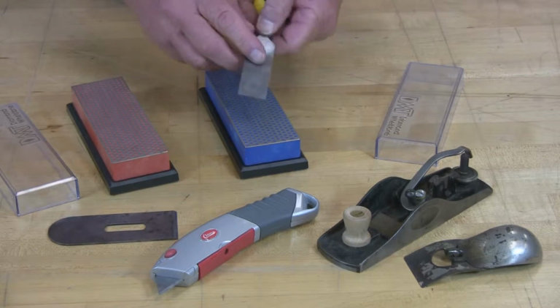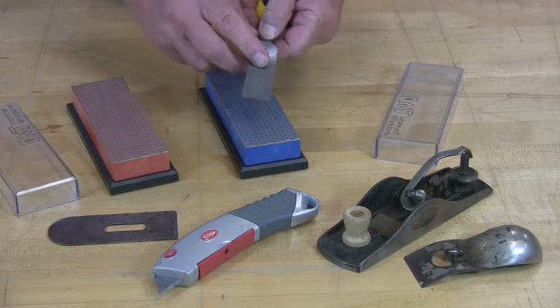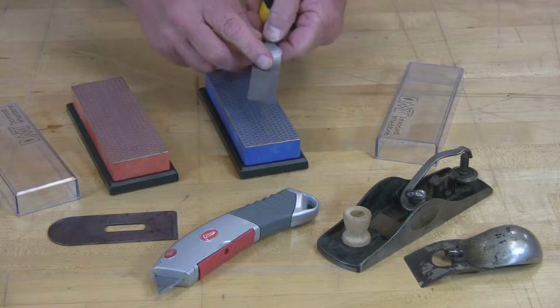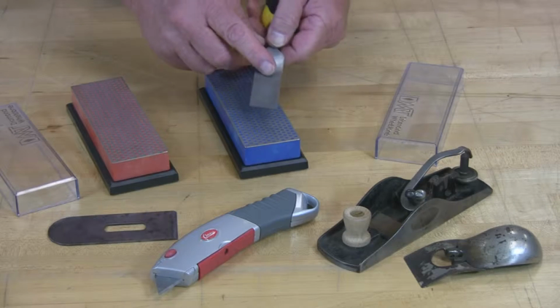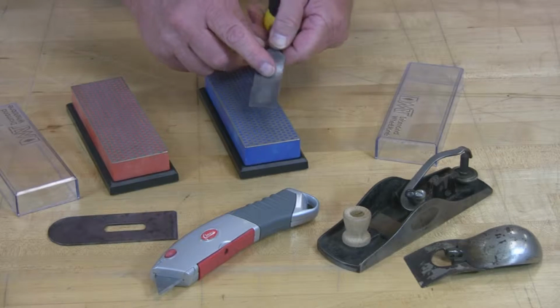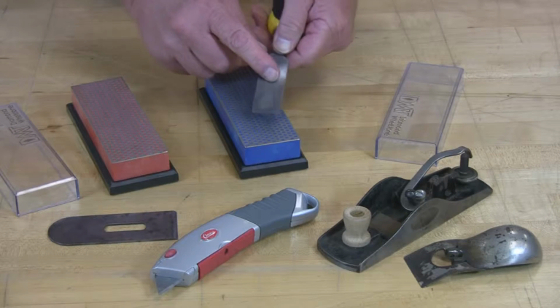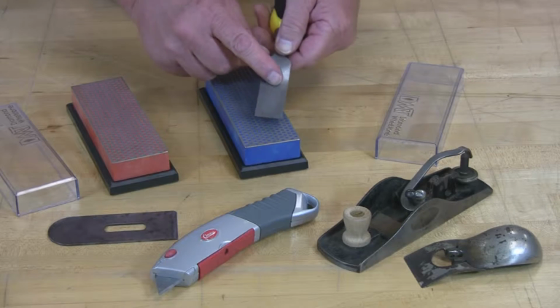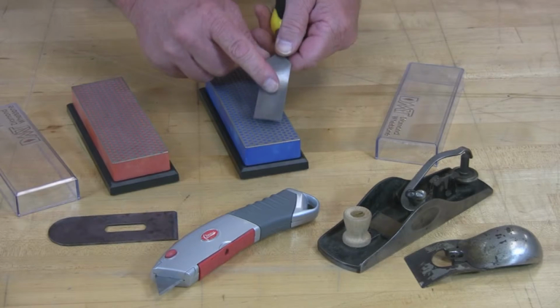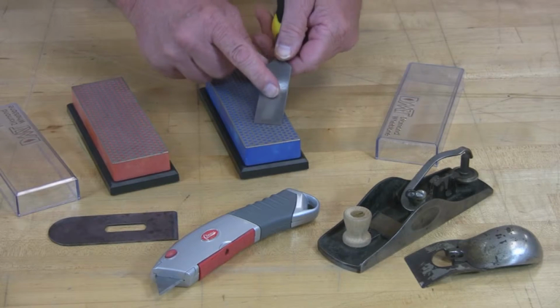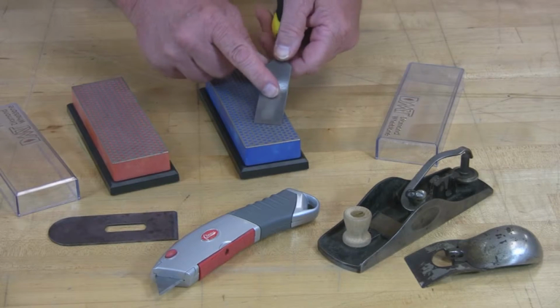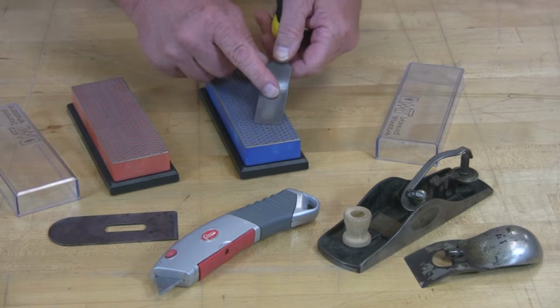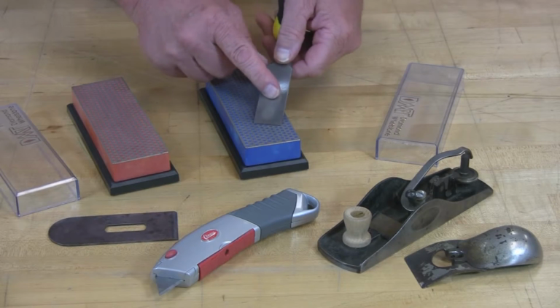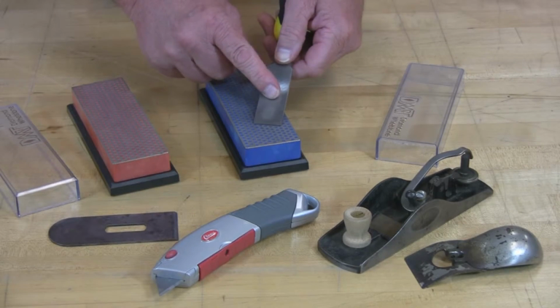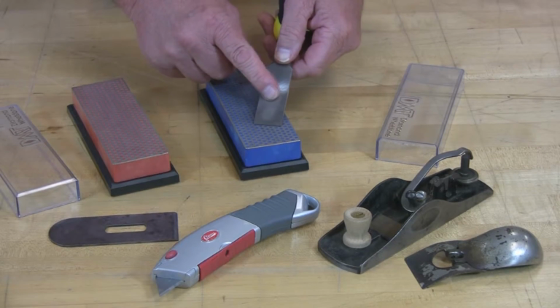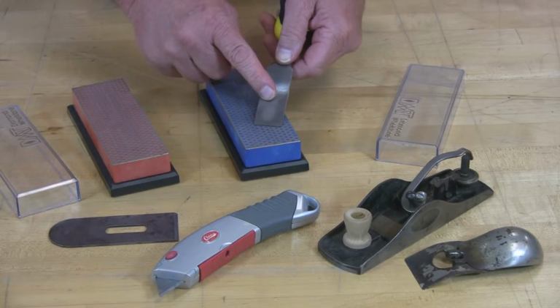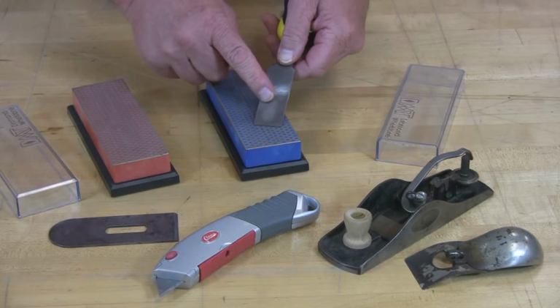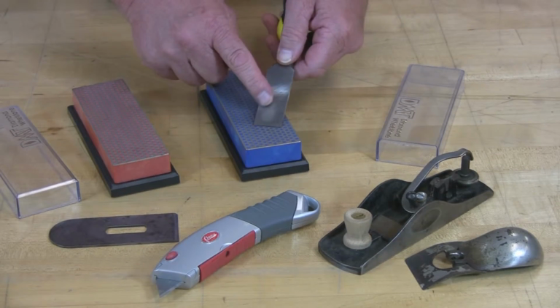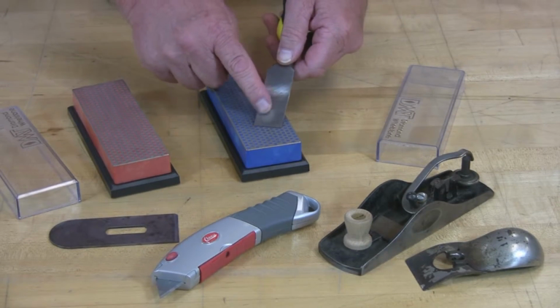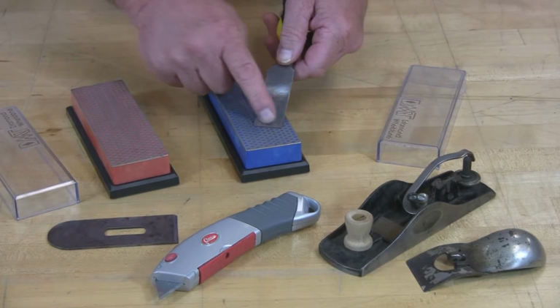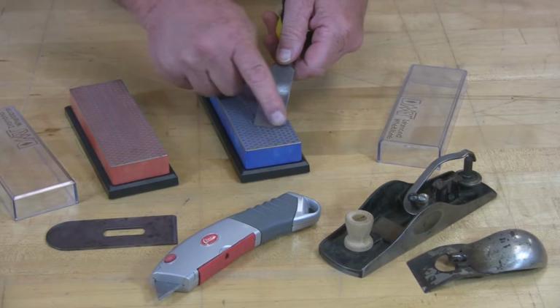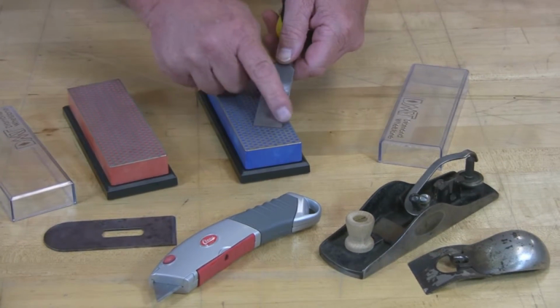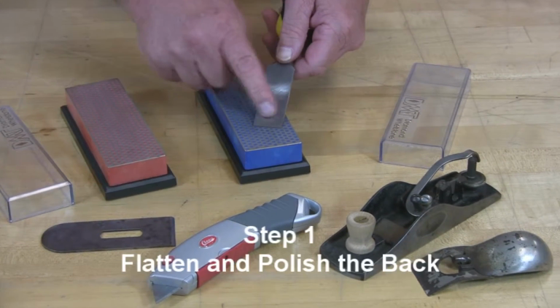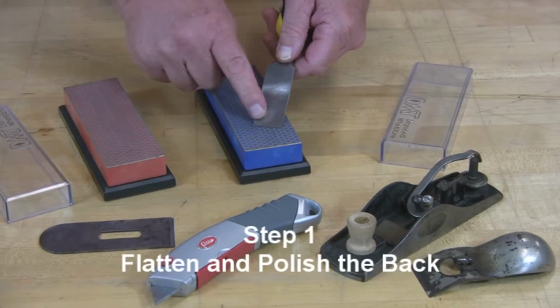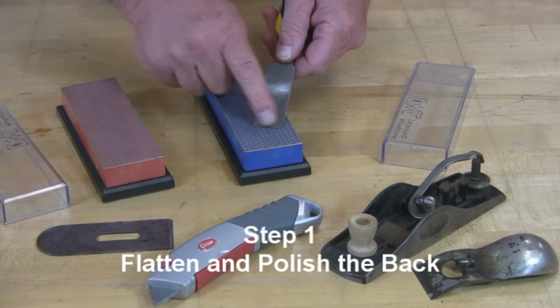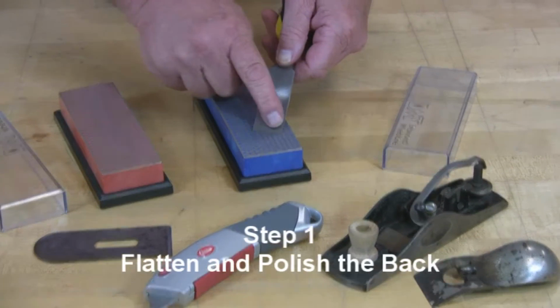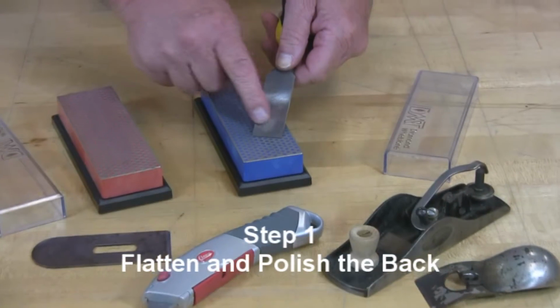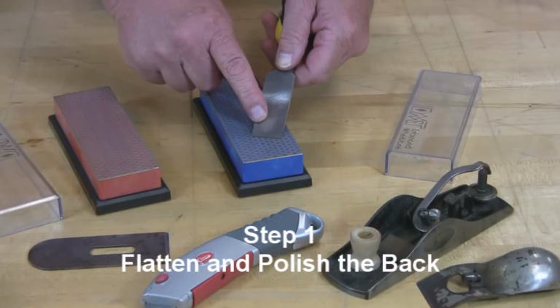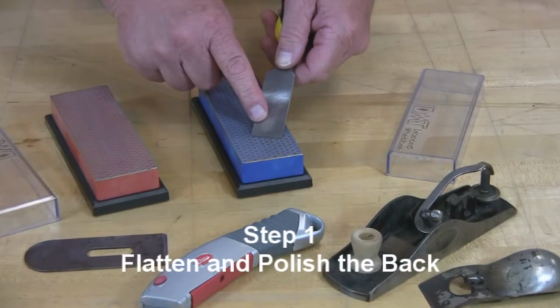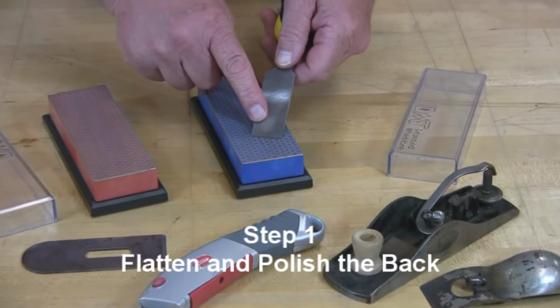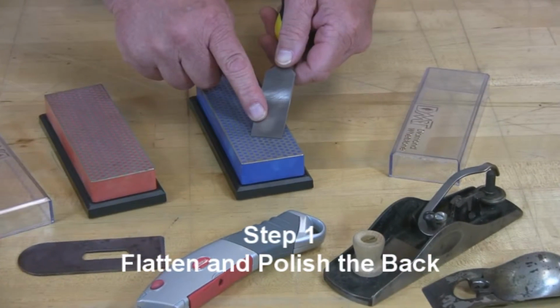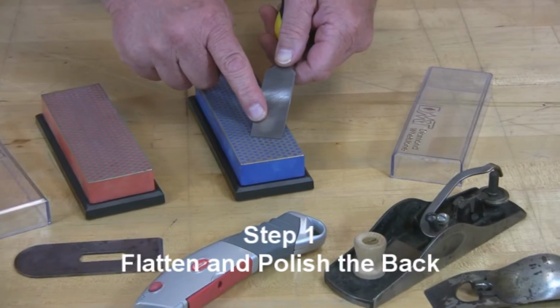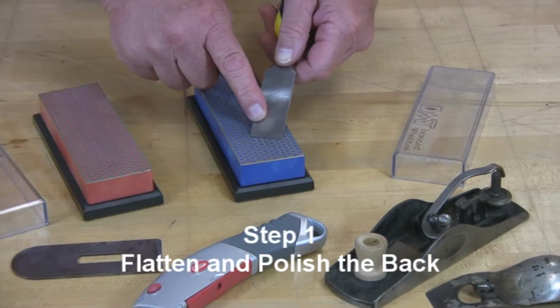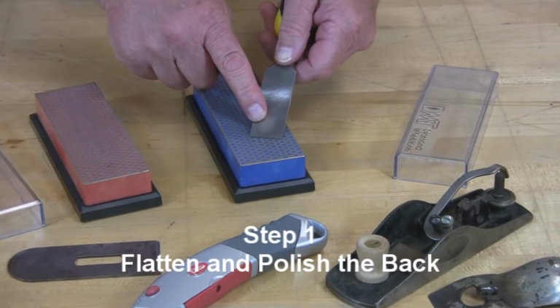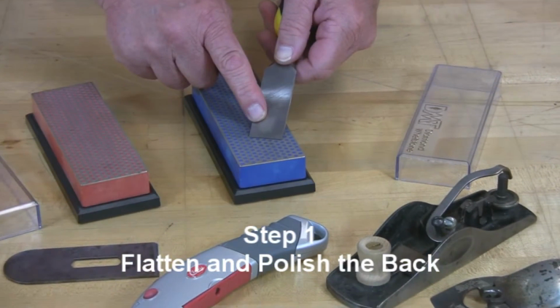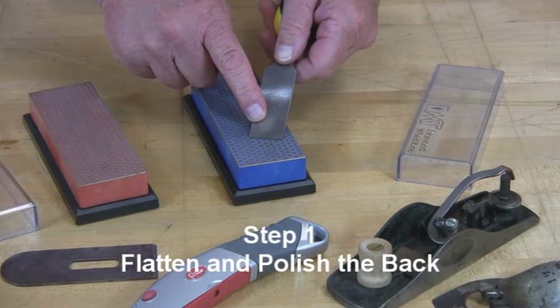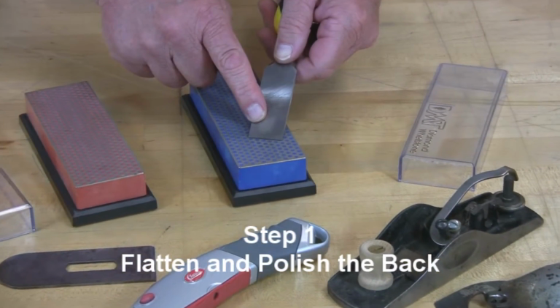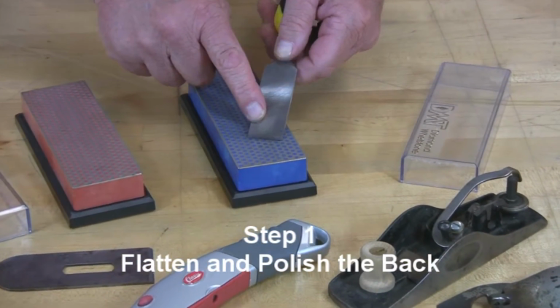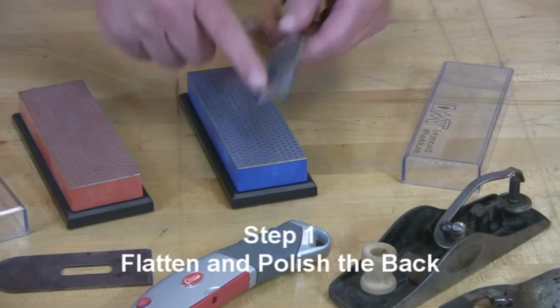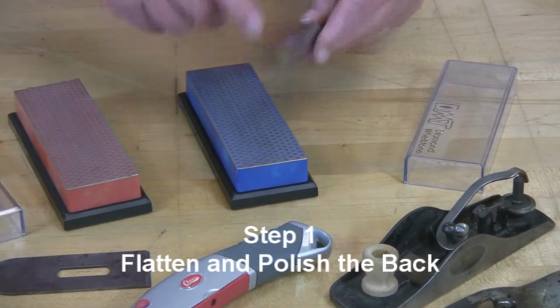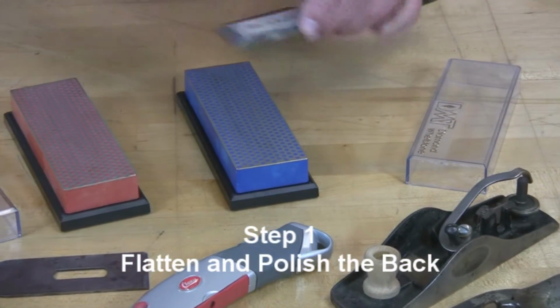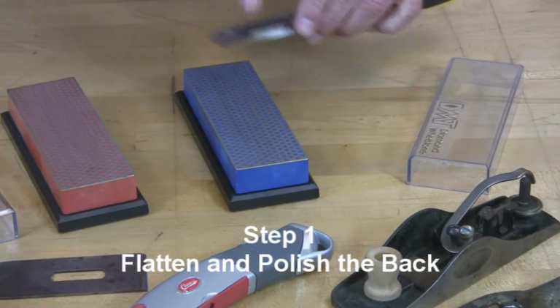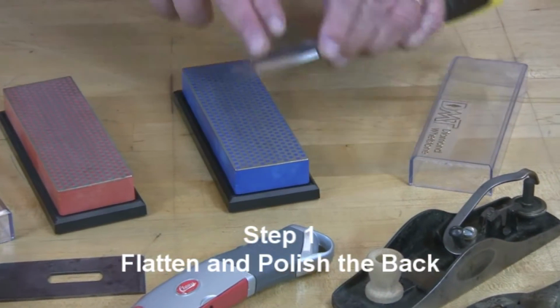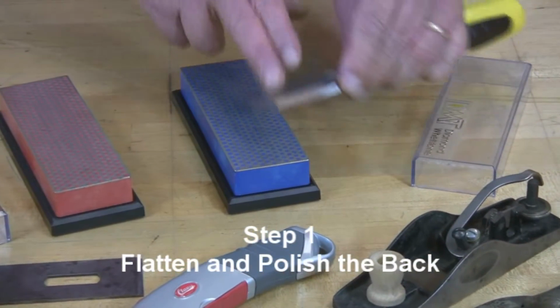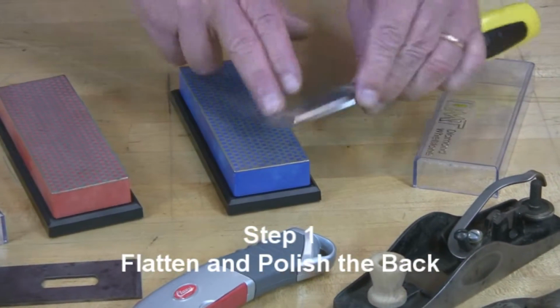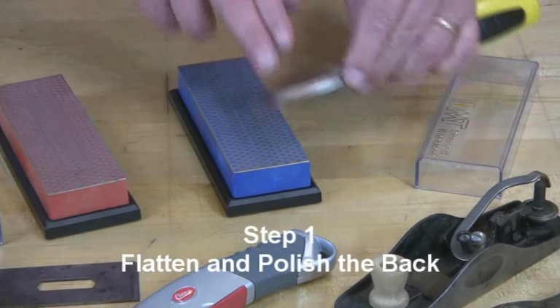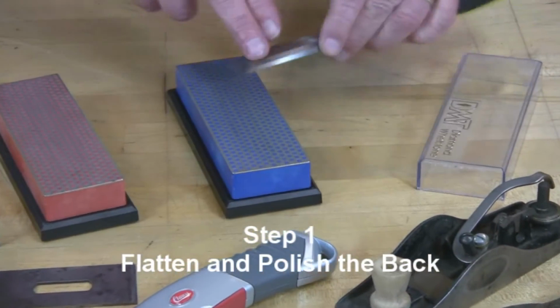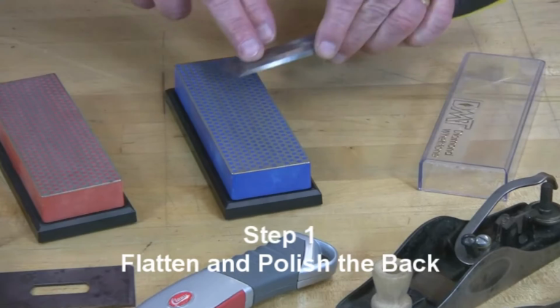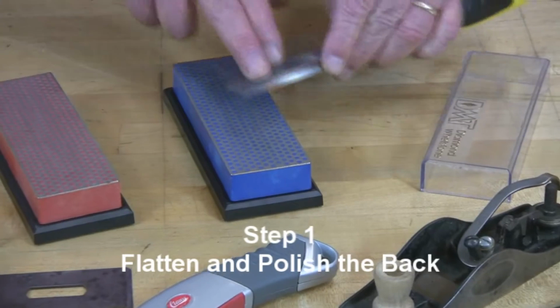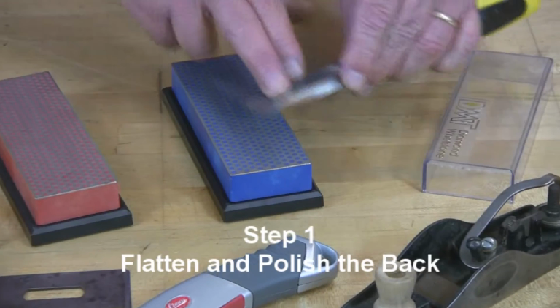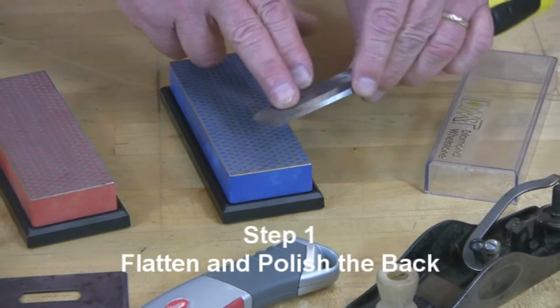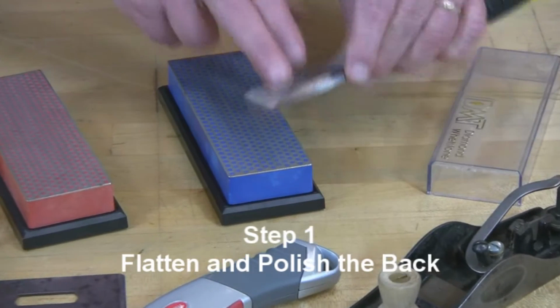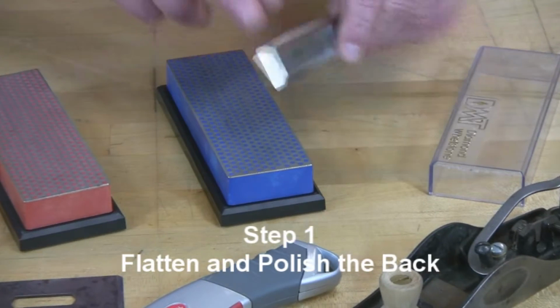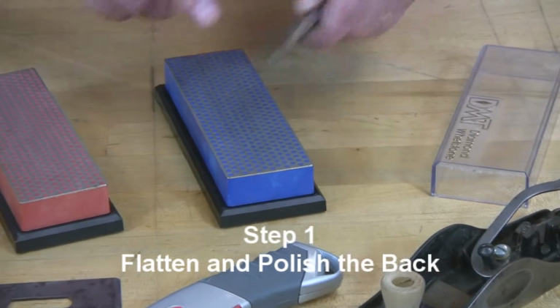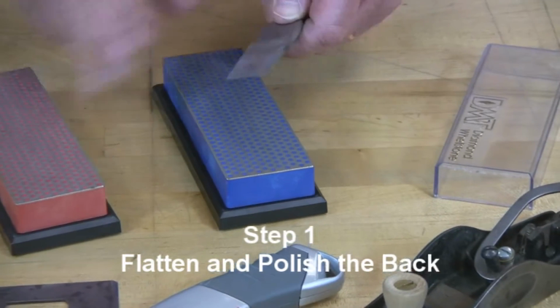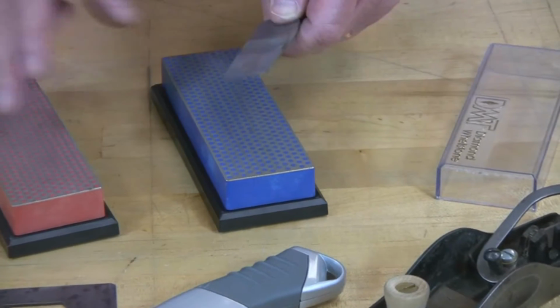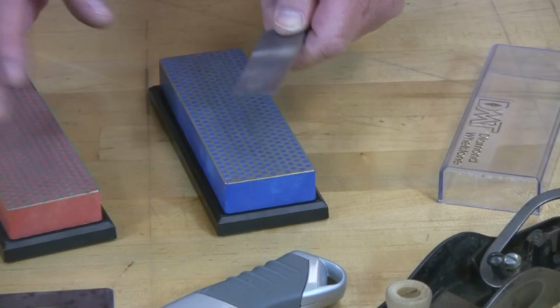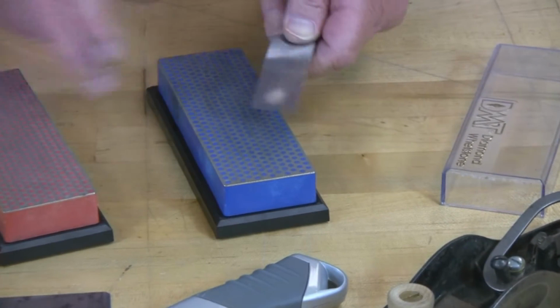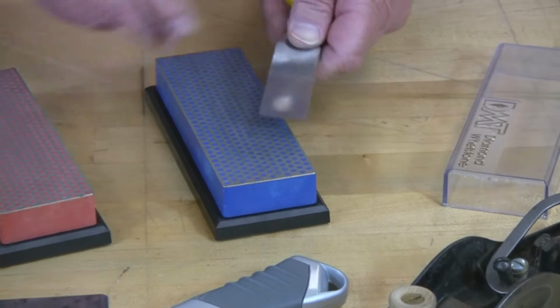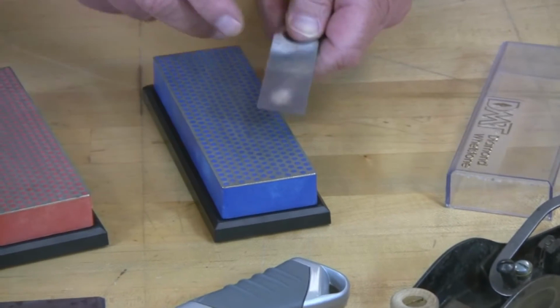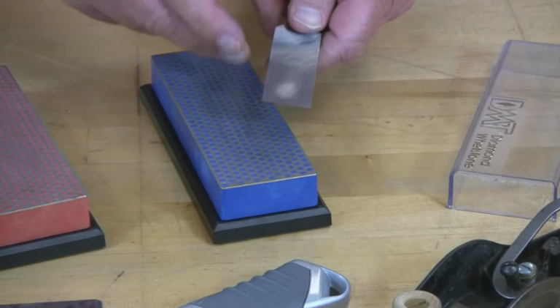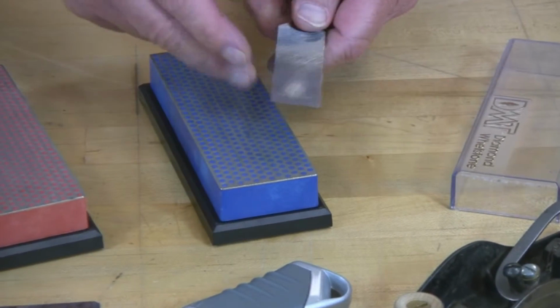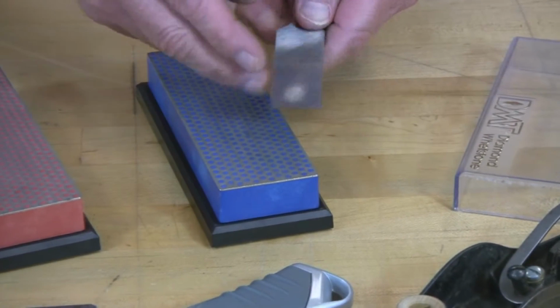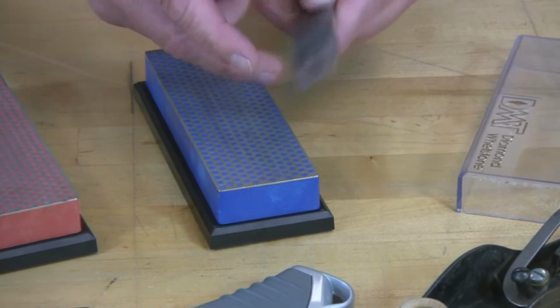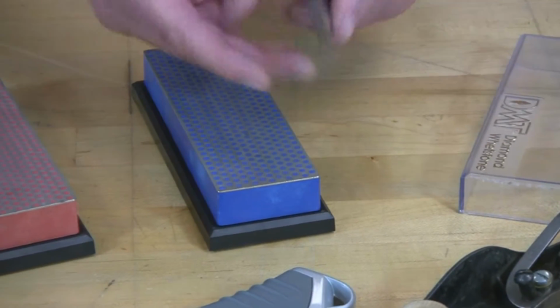The first step of preparing a chisel, as you can see, is to flatten and polish the backside by a back and forth motion over progressively finer grits.